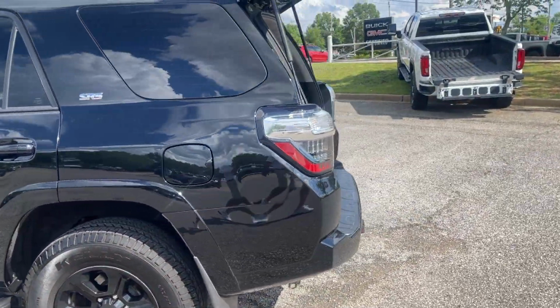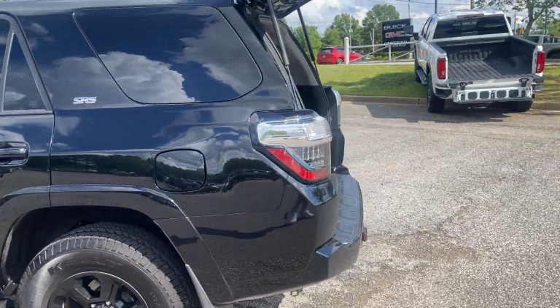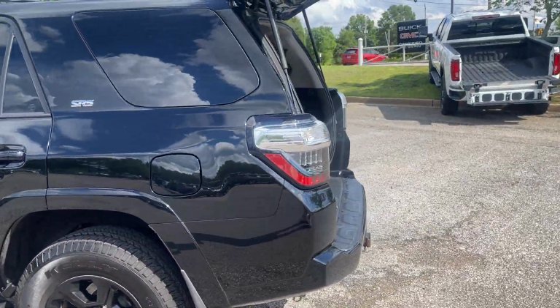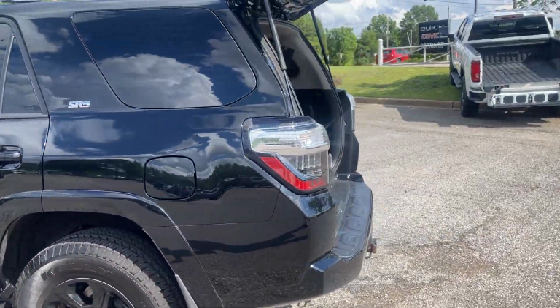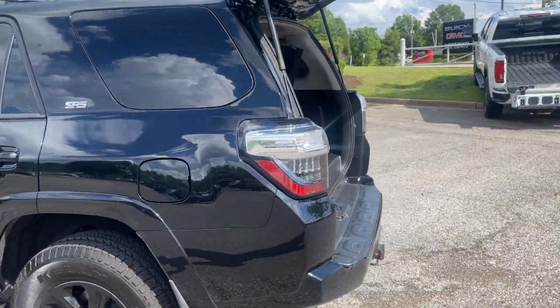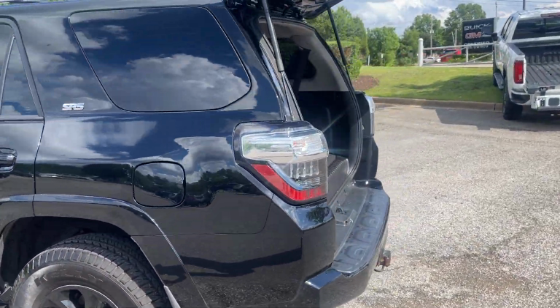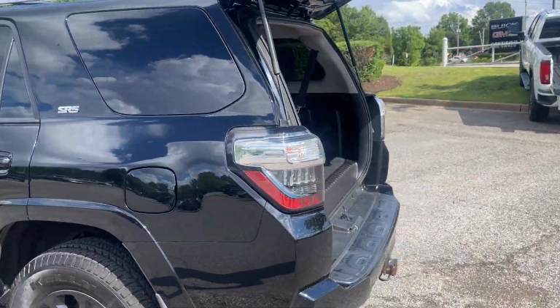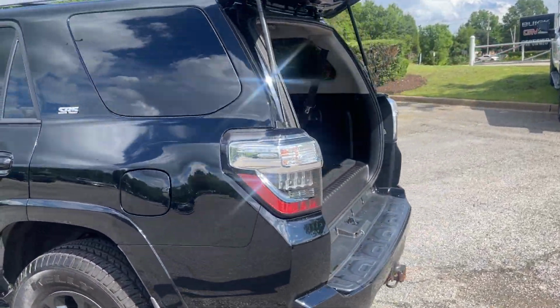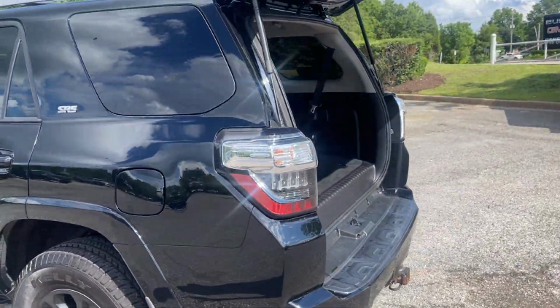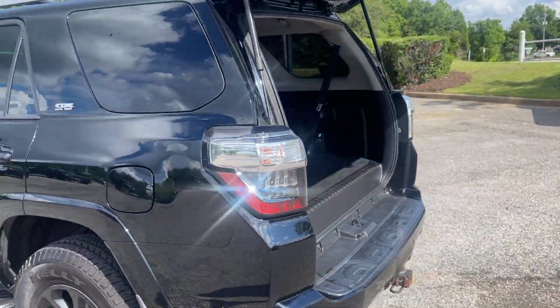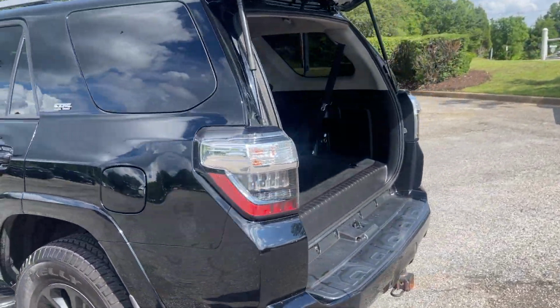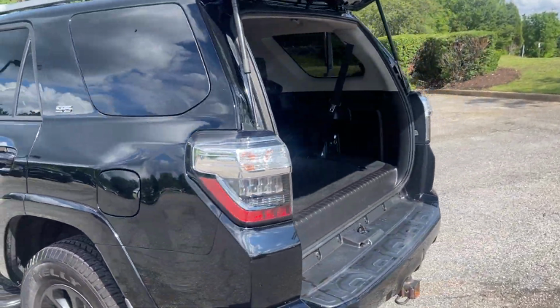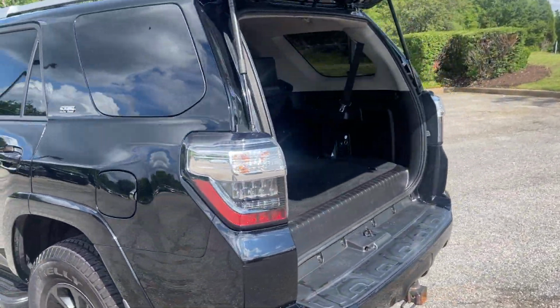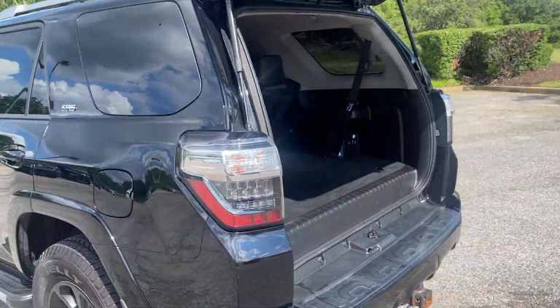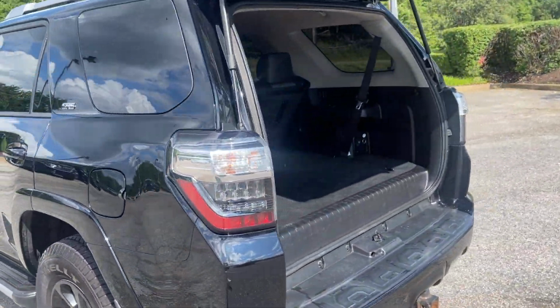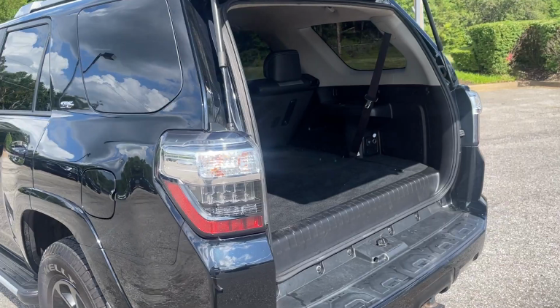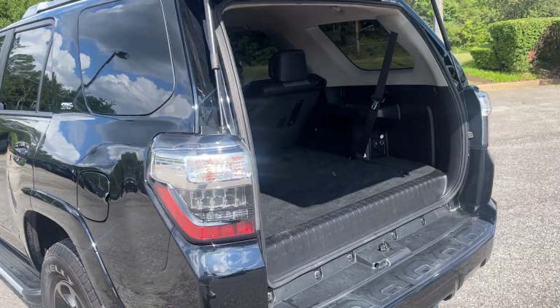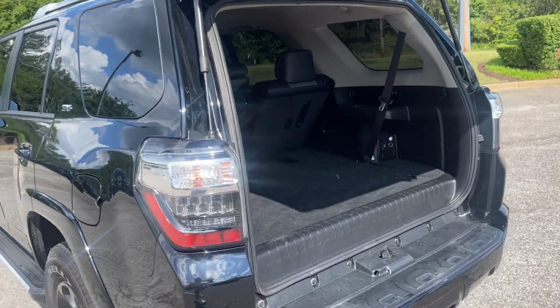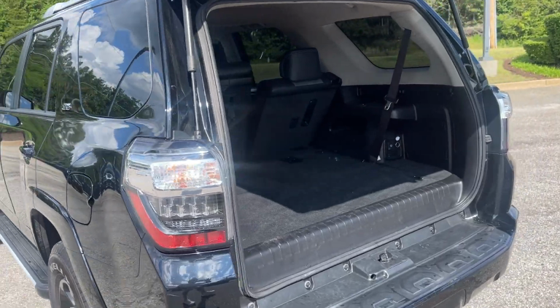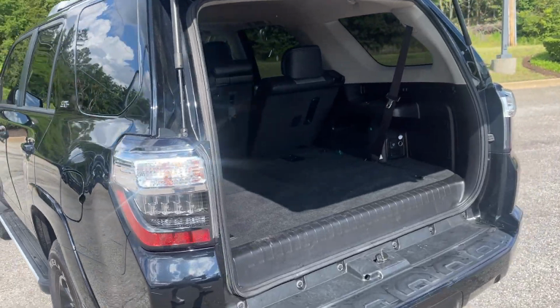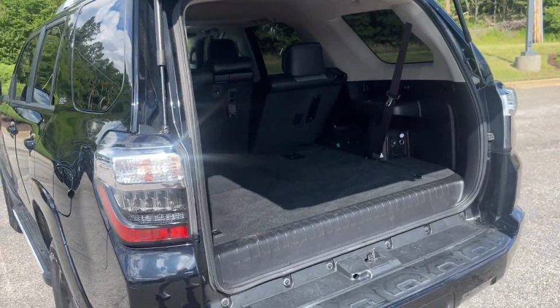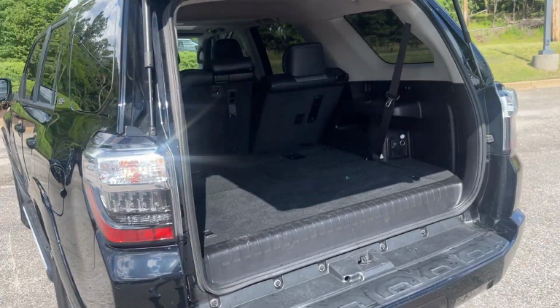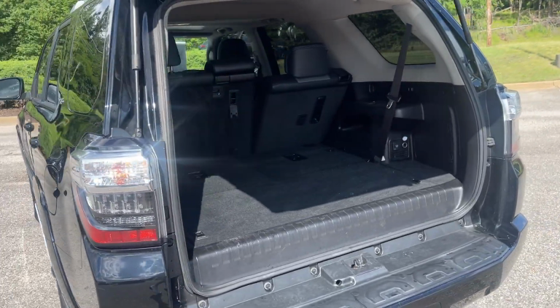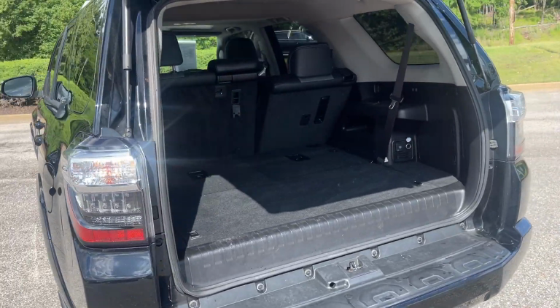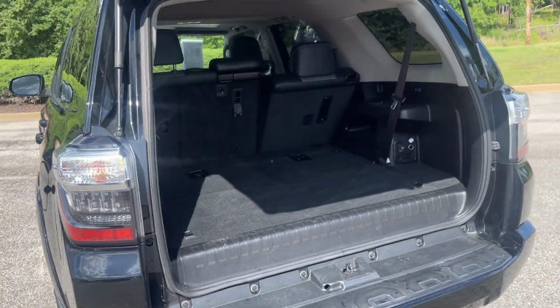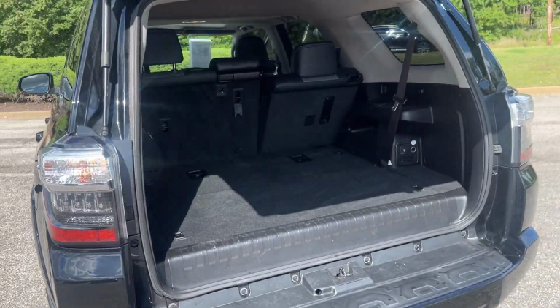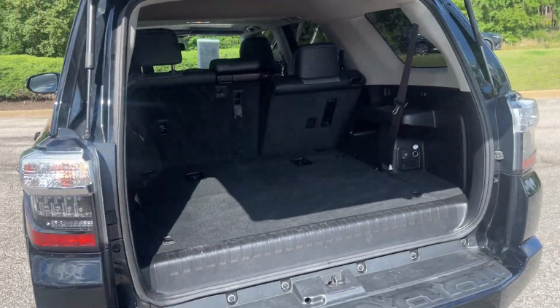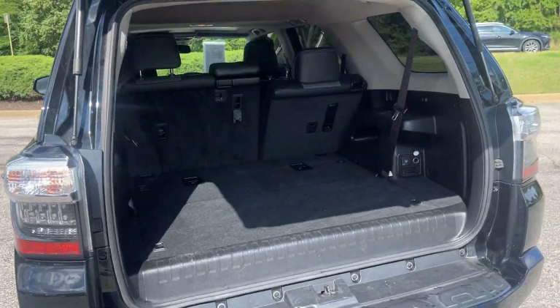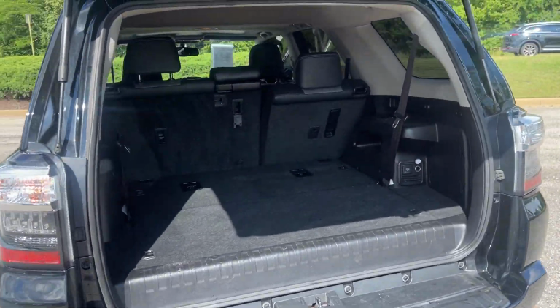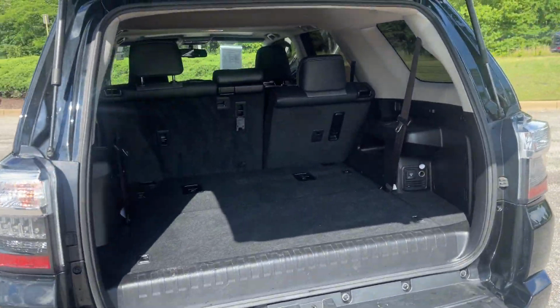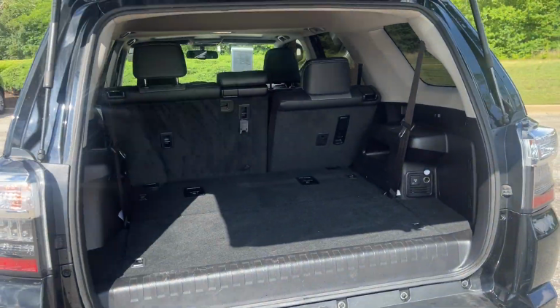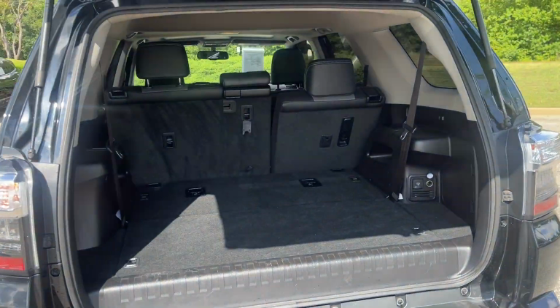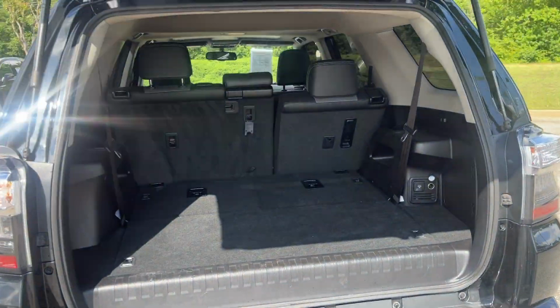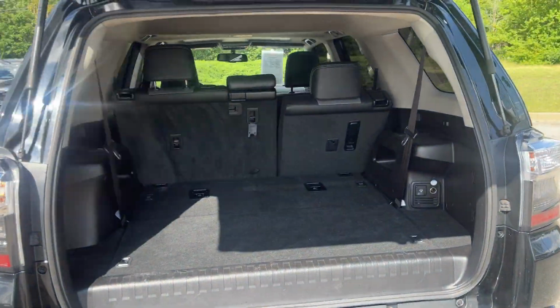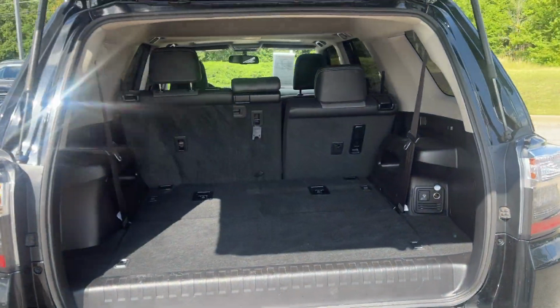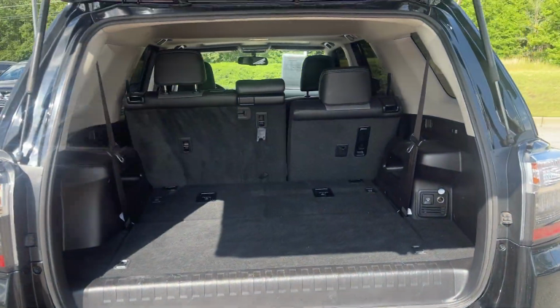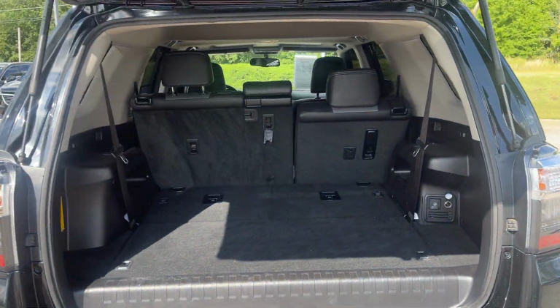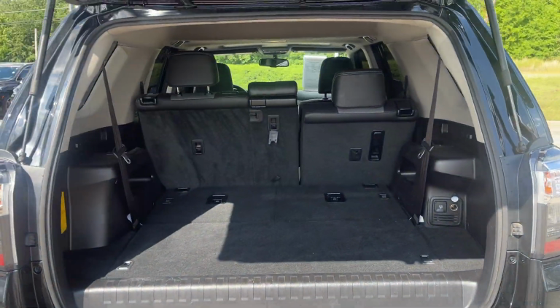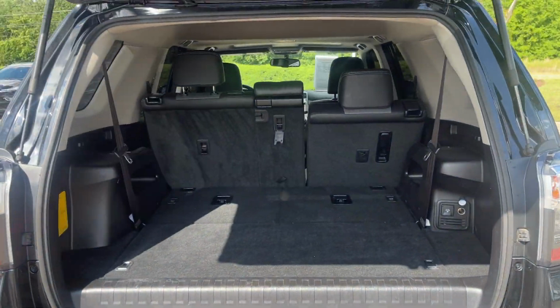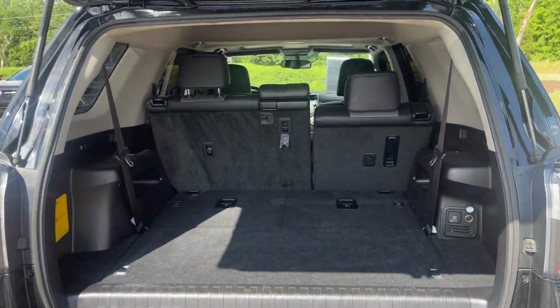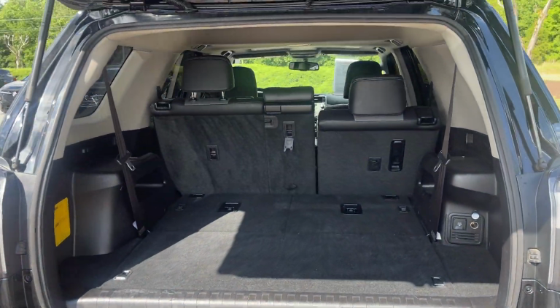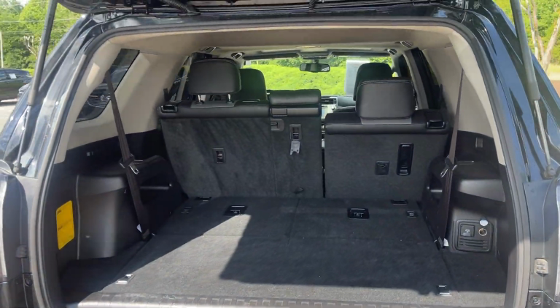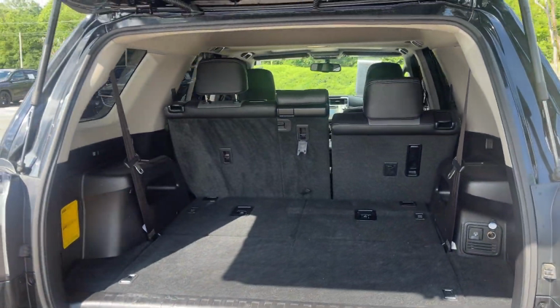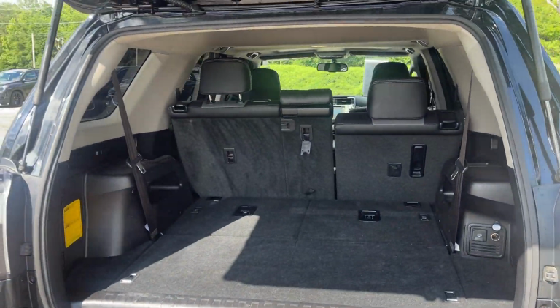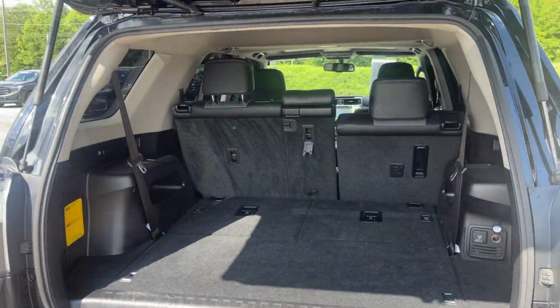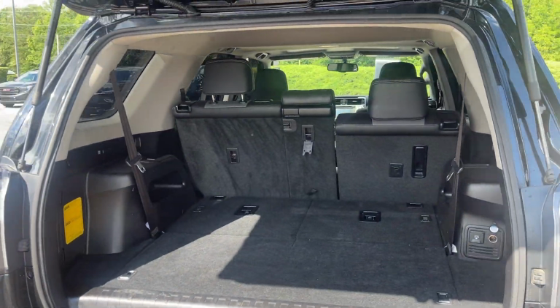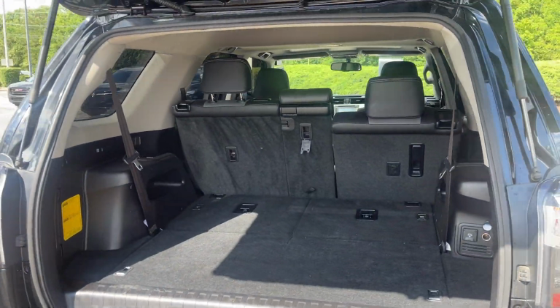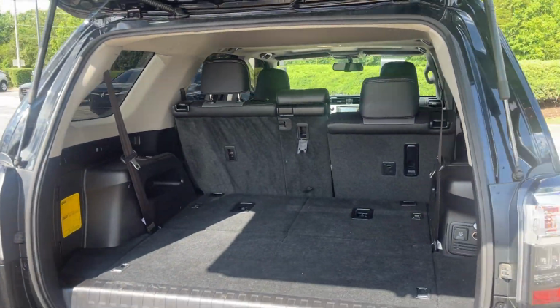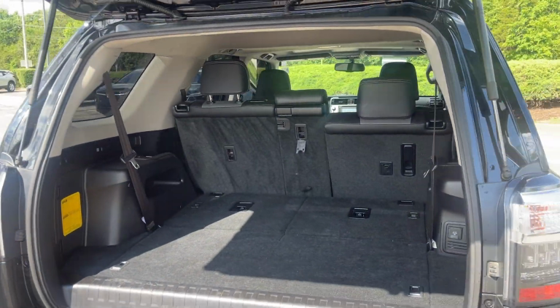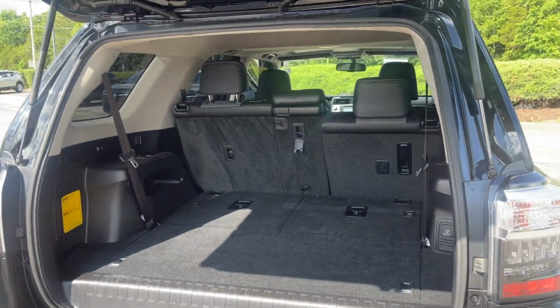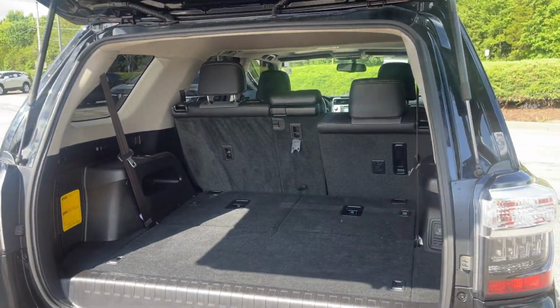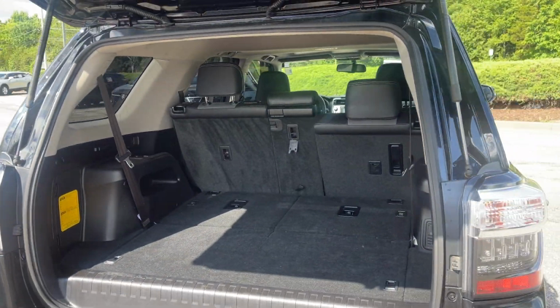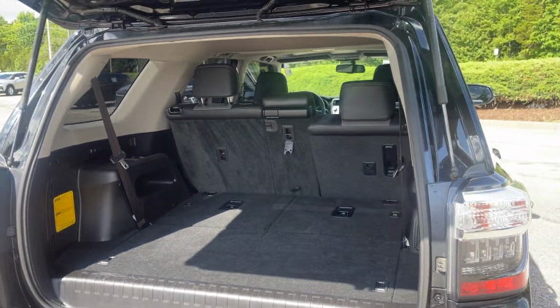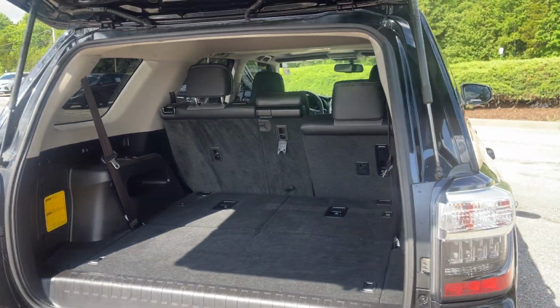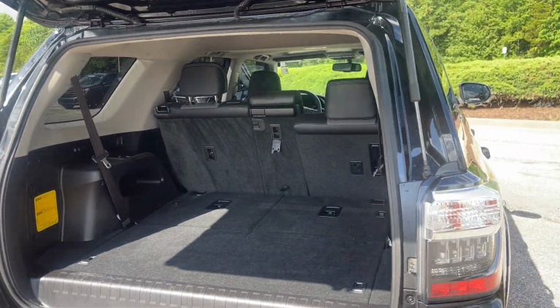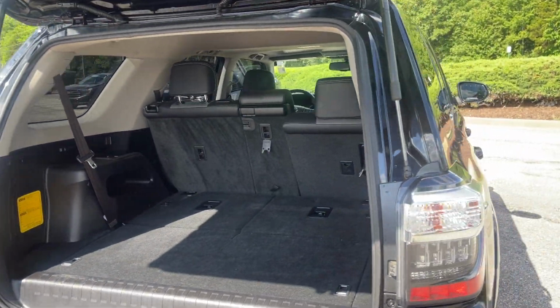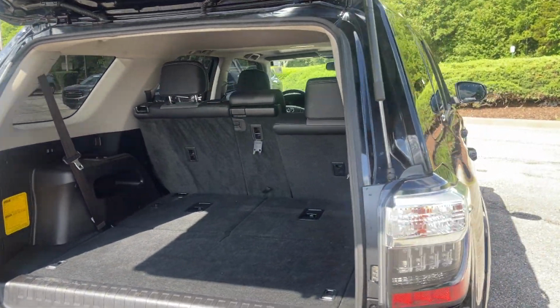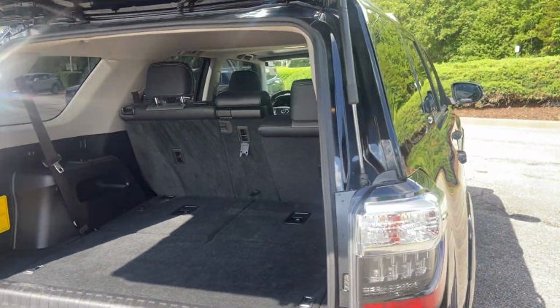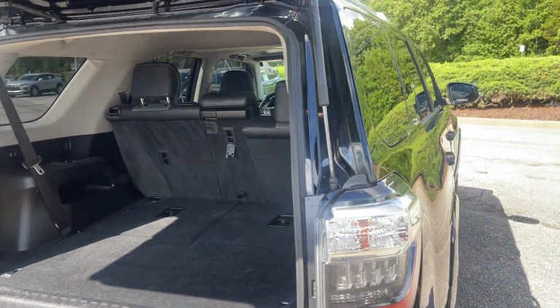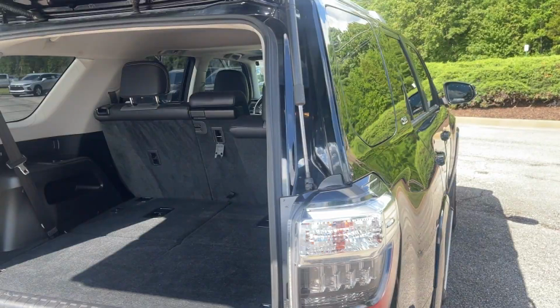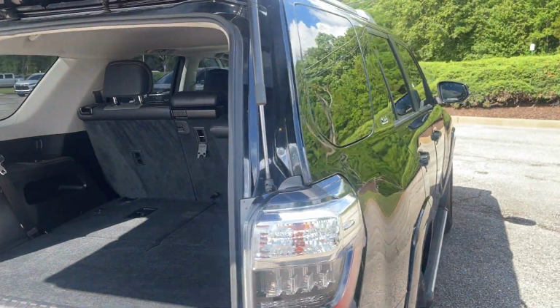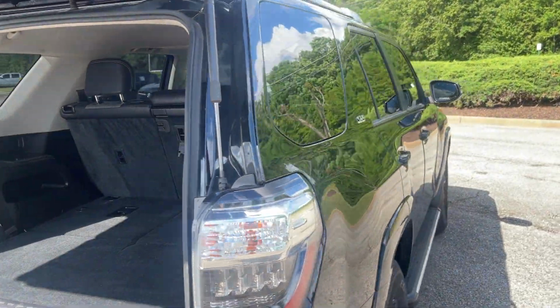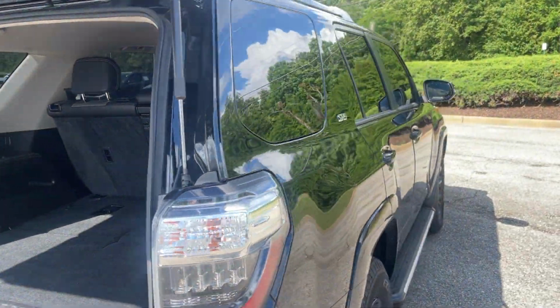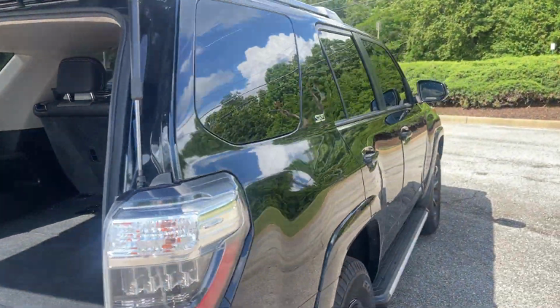Look at all the room that you have behind the rear seat. Folks, if that's not quite enough, just lower the seats down and fill her on up.